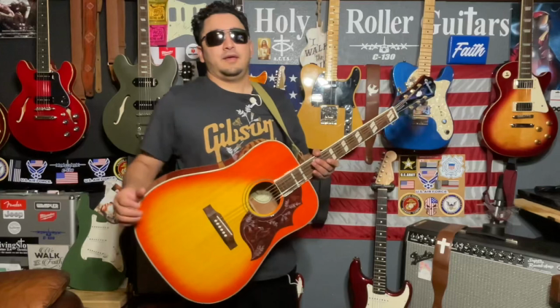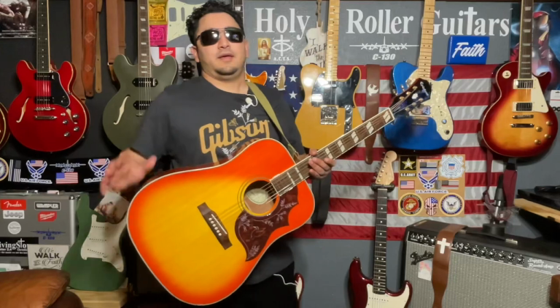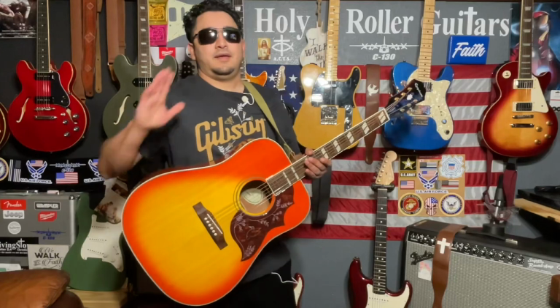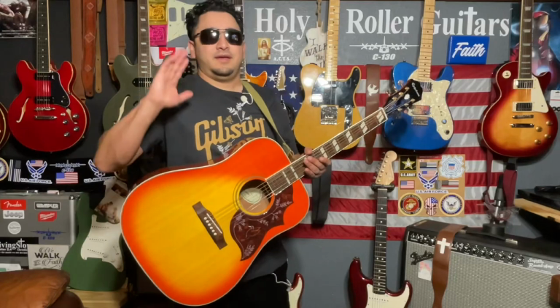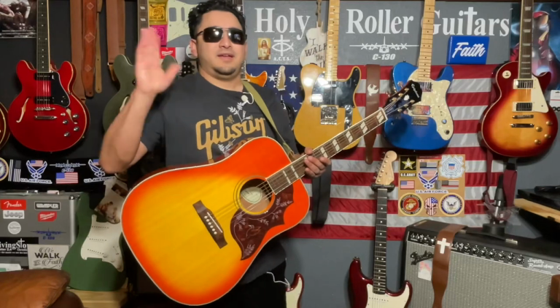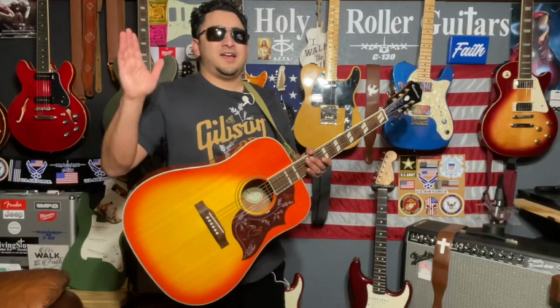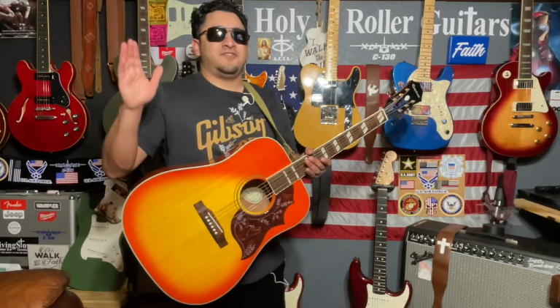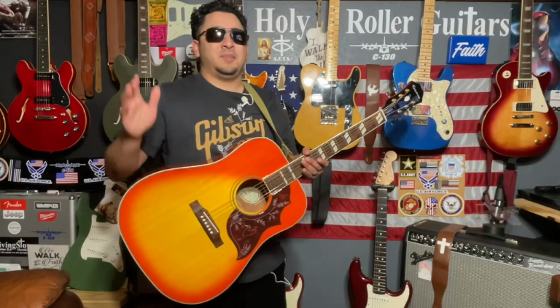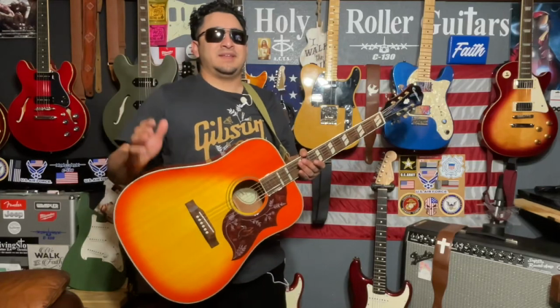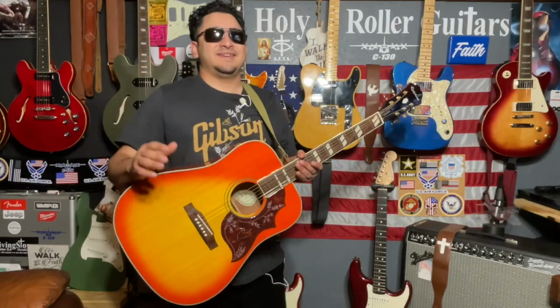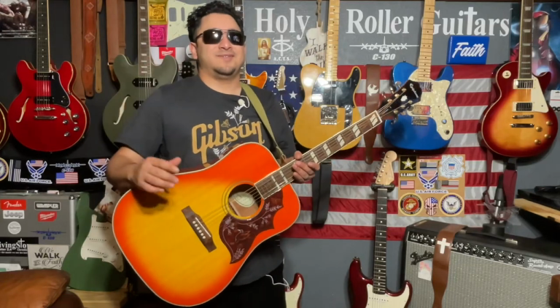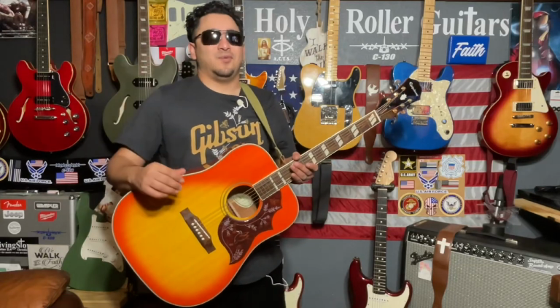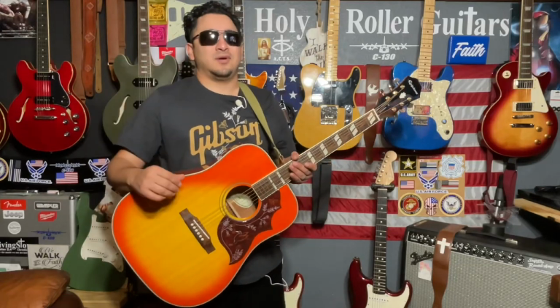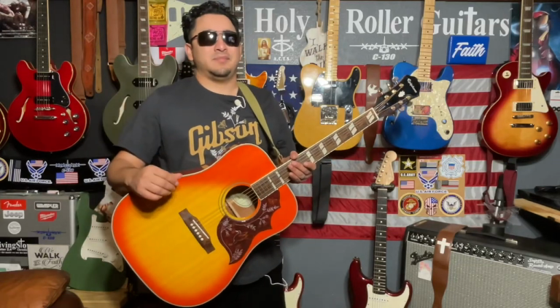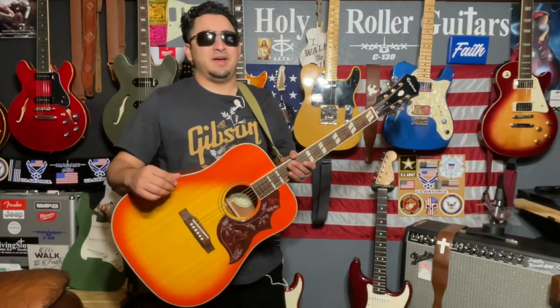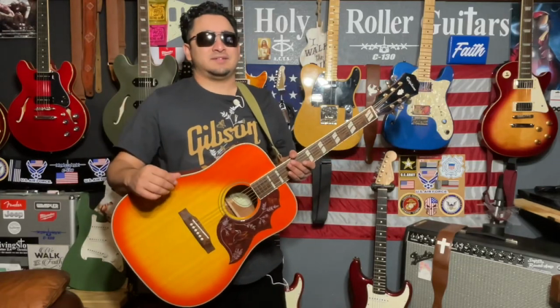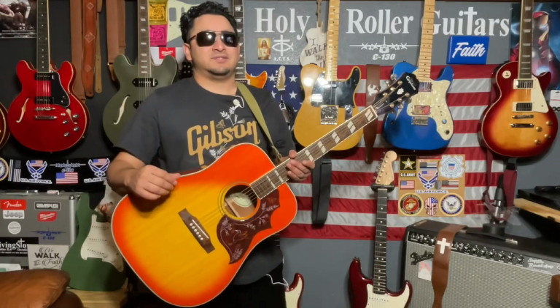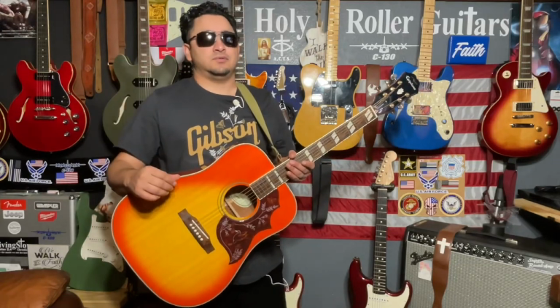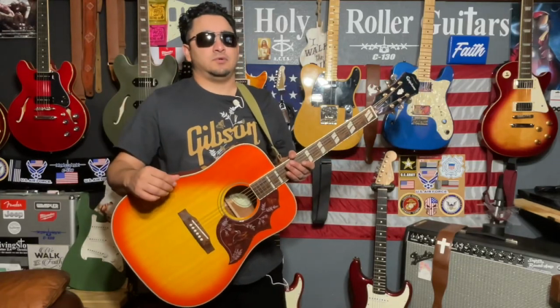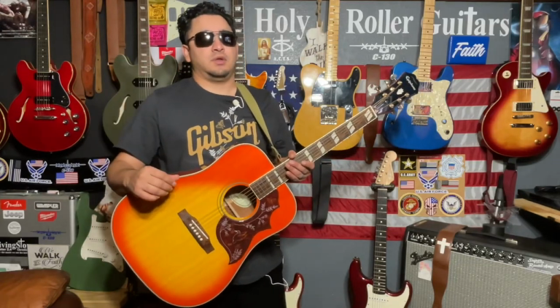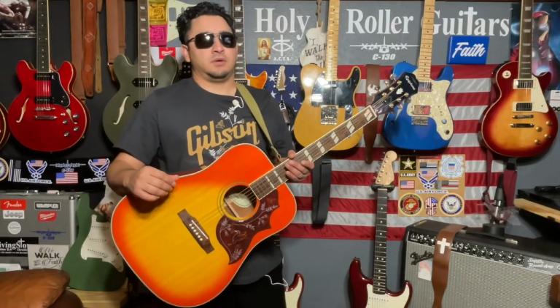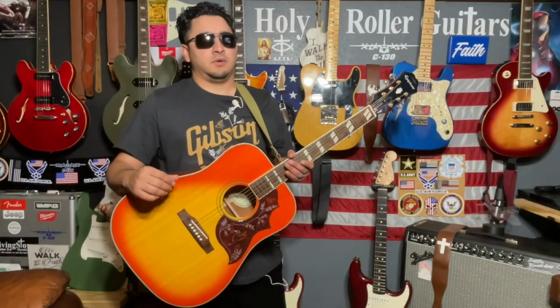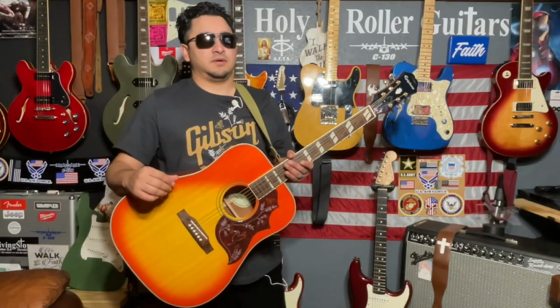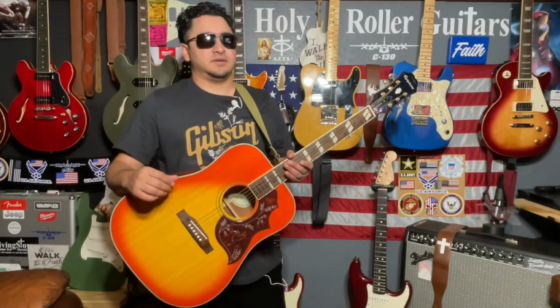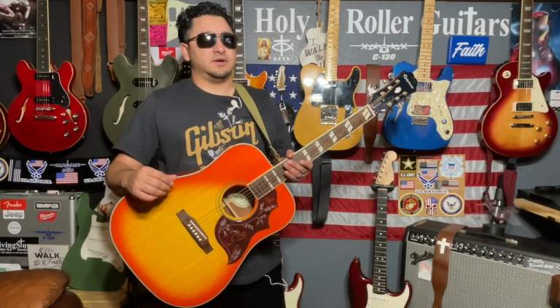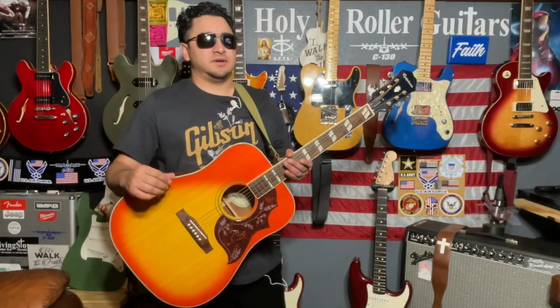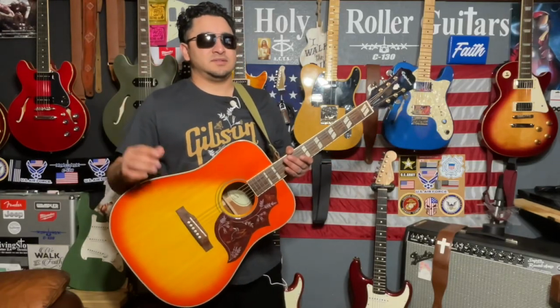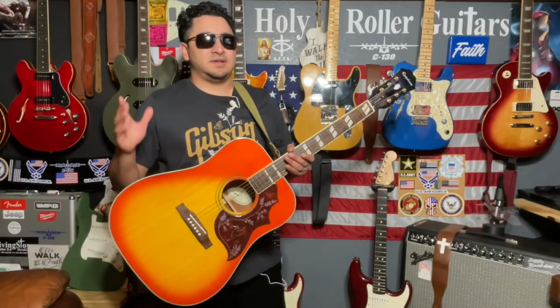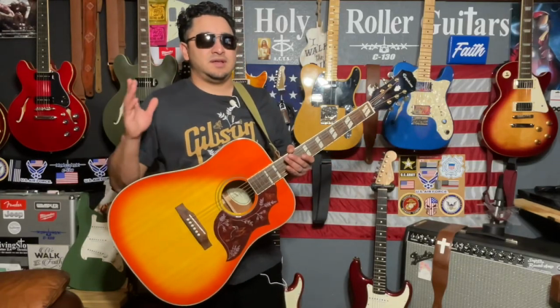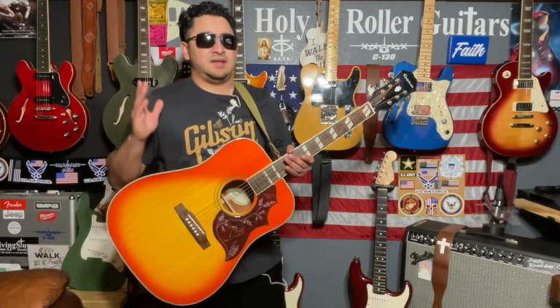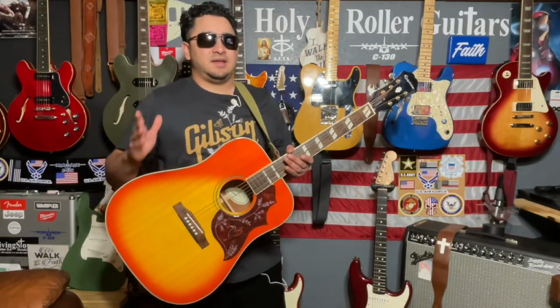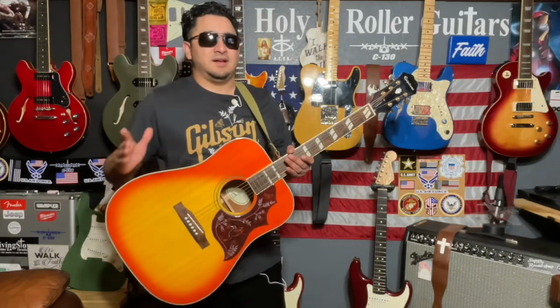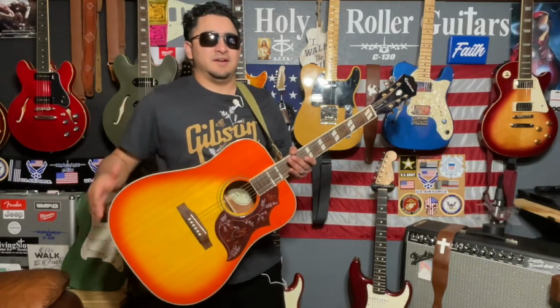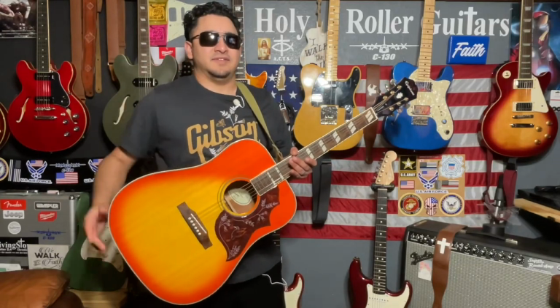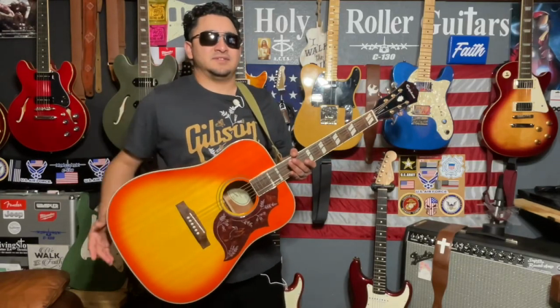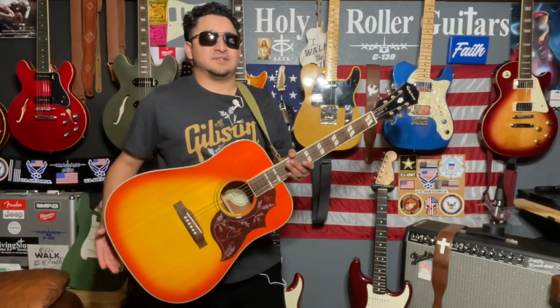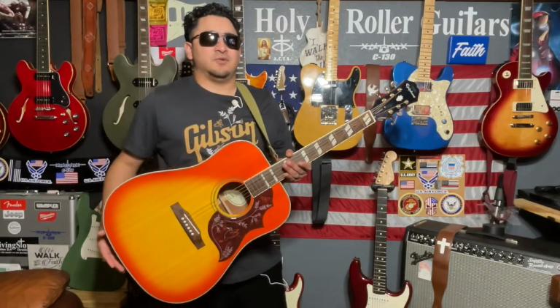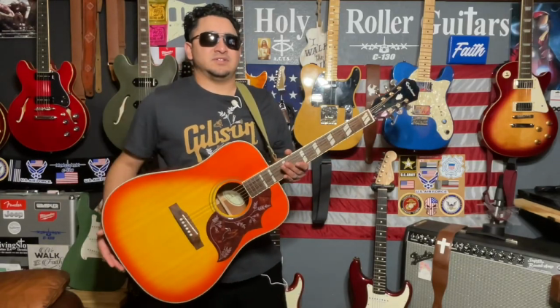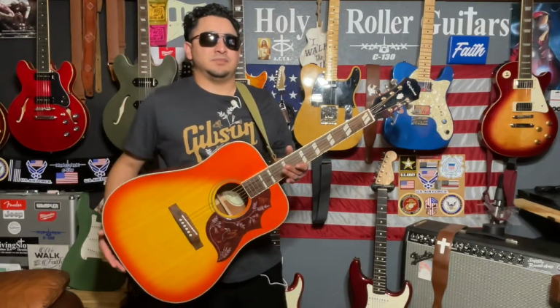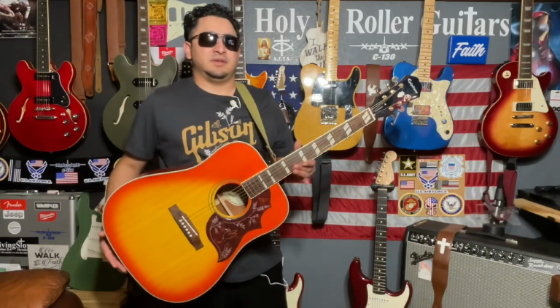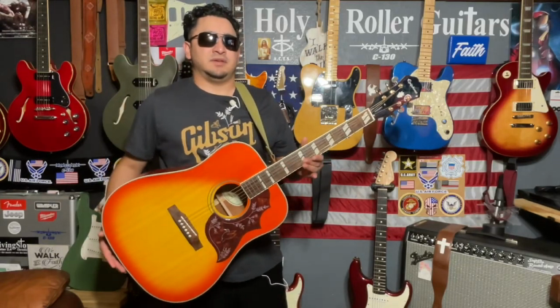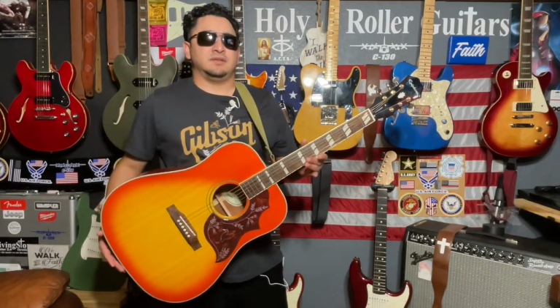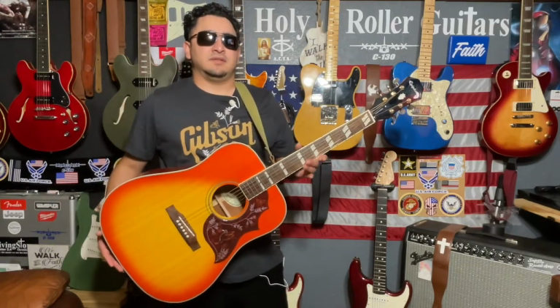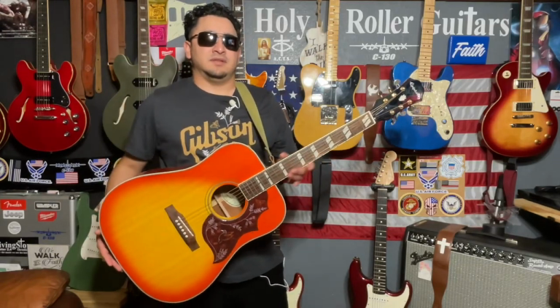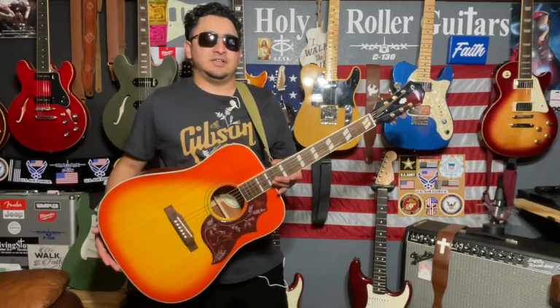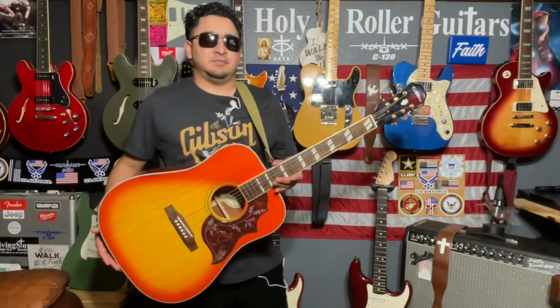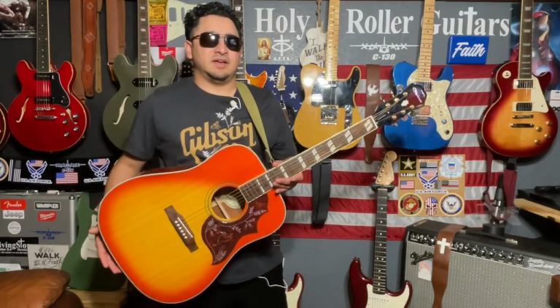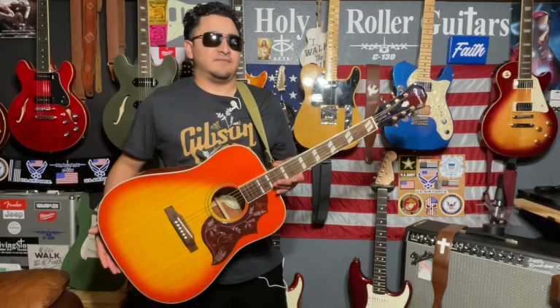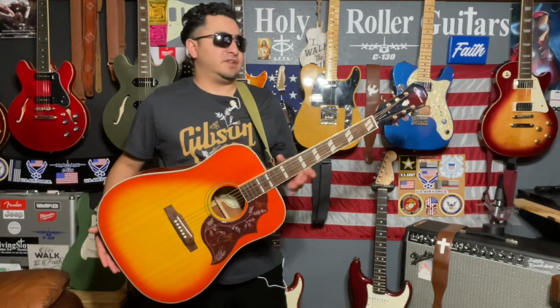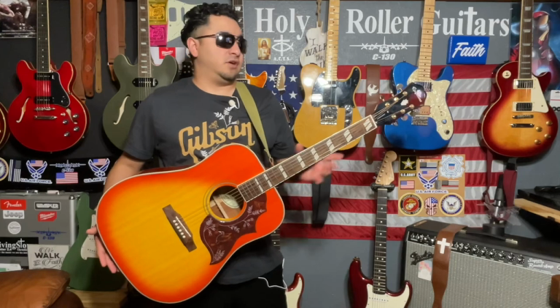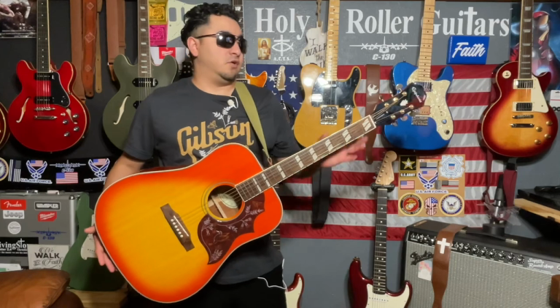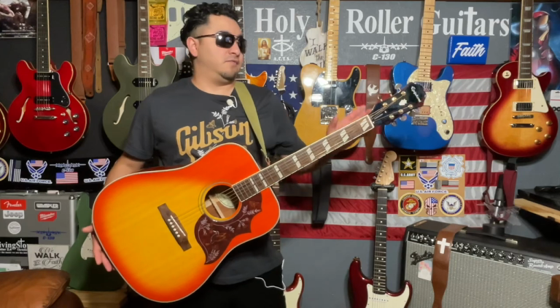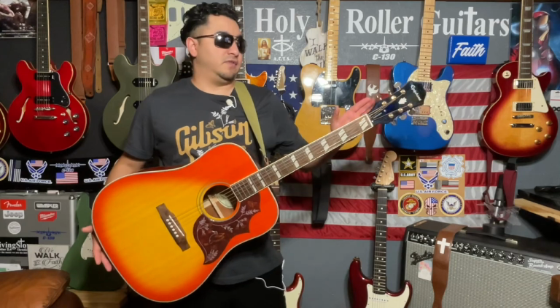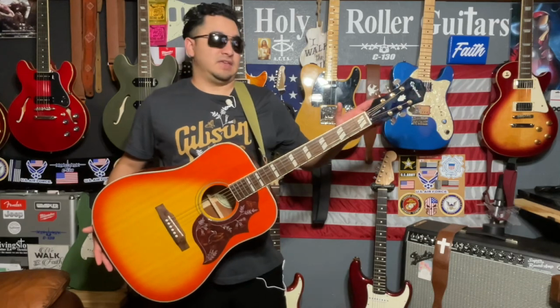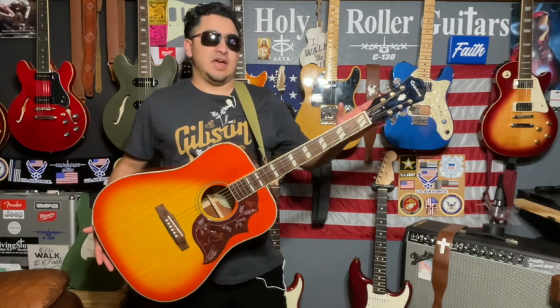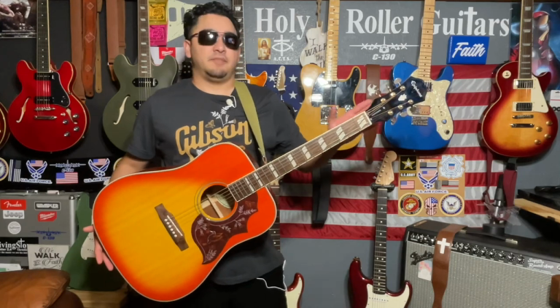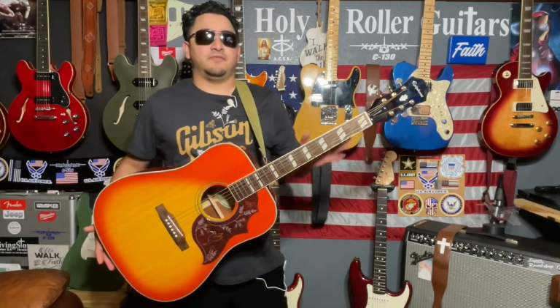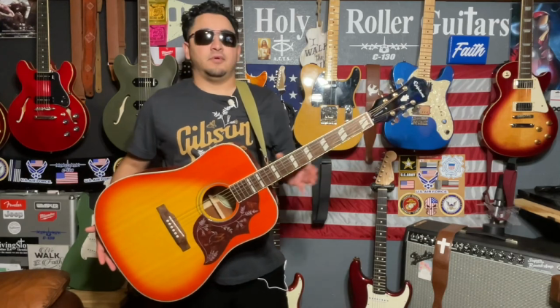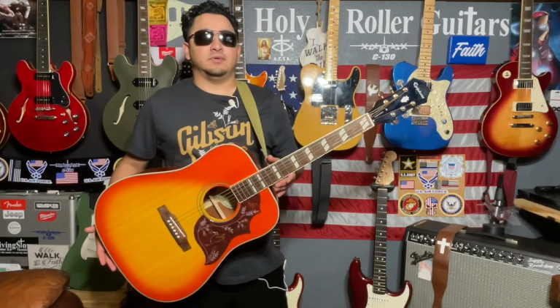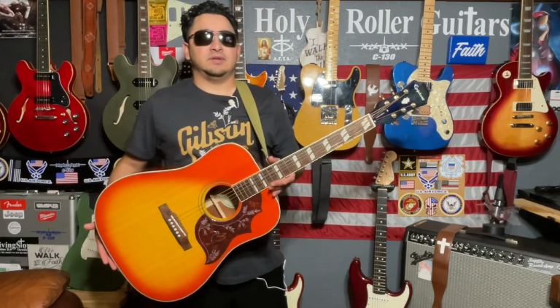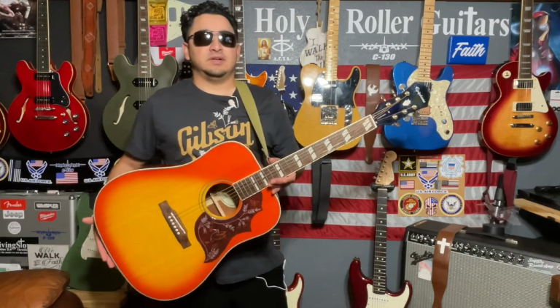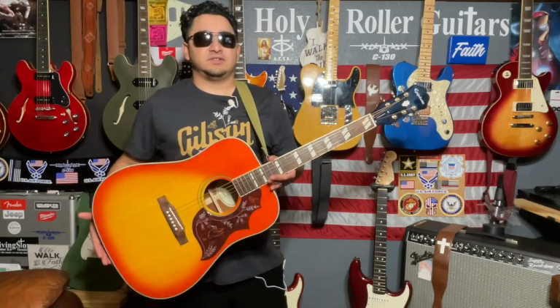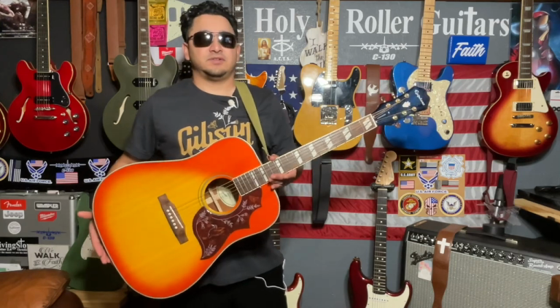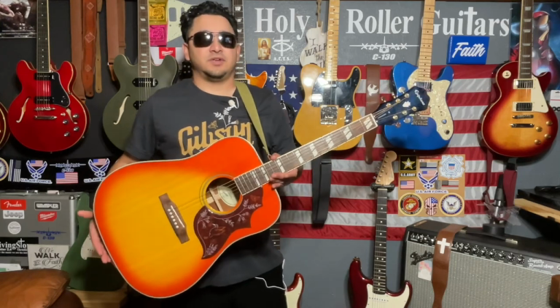Hey everybody, welcome back to Holy Roller Guitars. This is going to be the deep dive video for the Epiphone Studio.